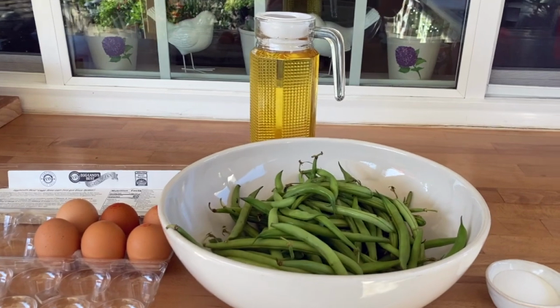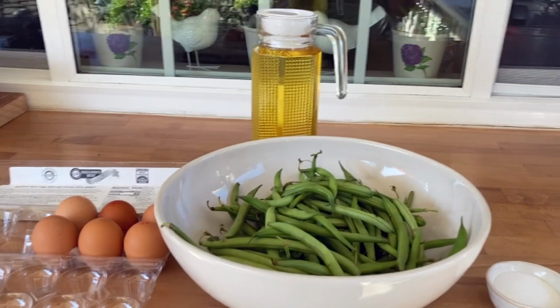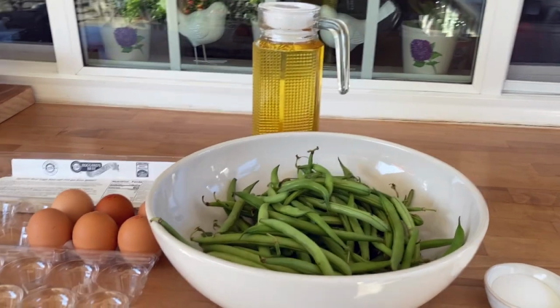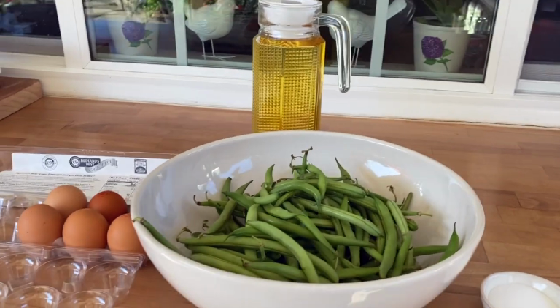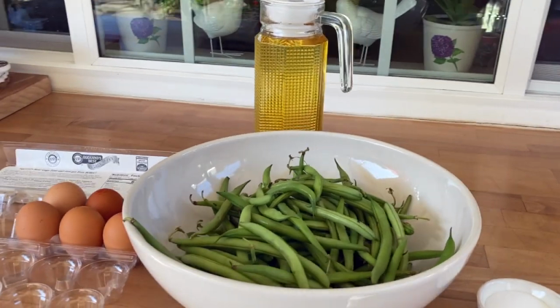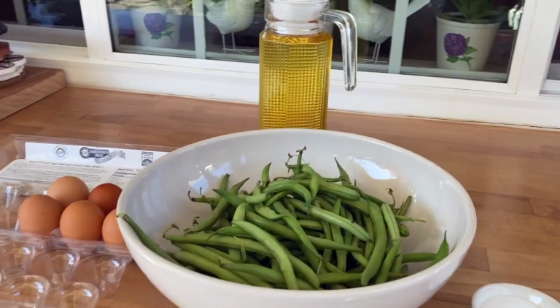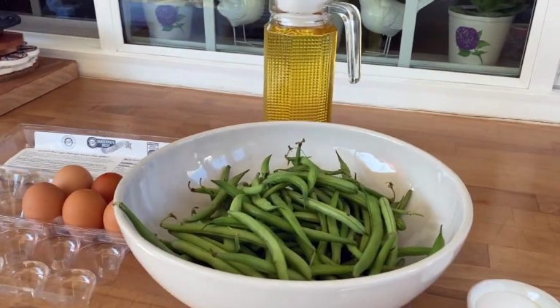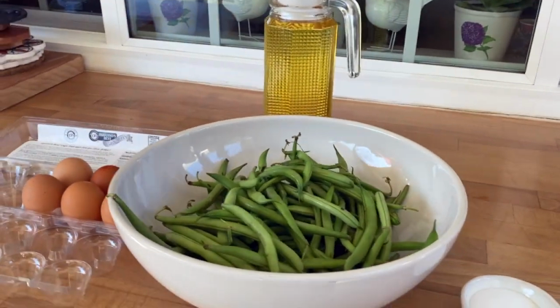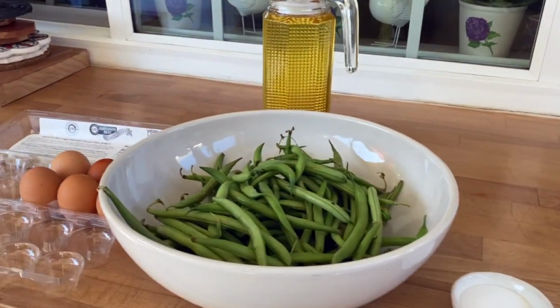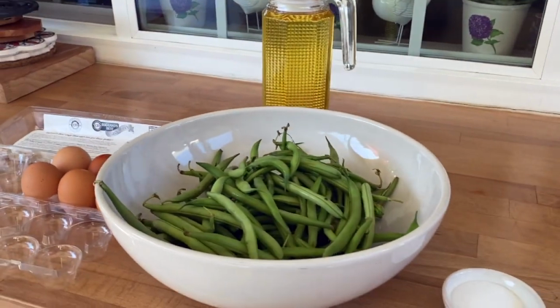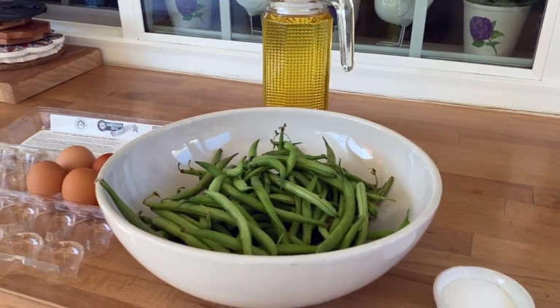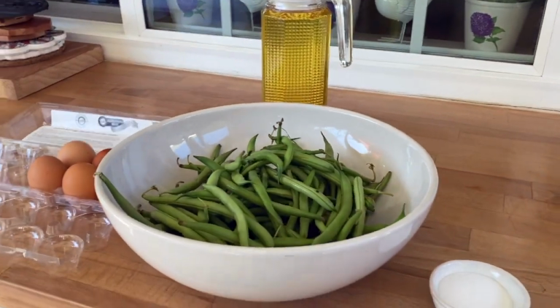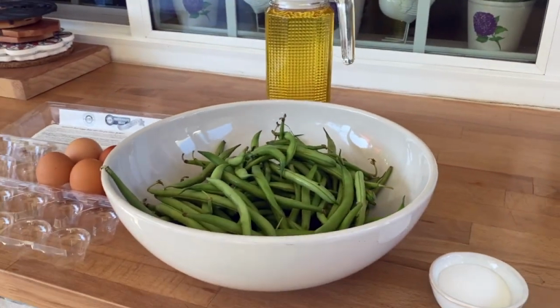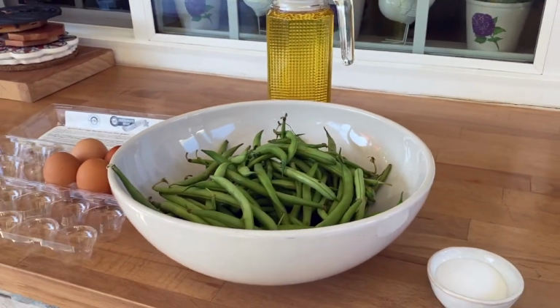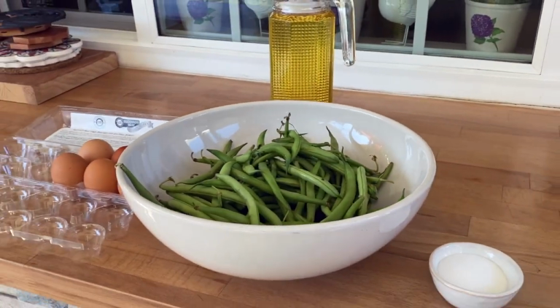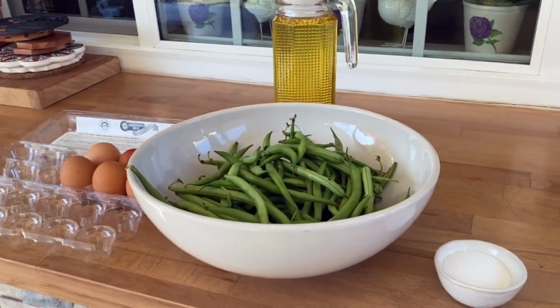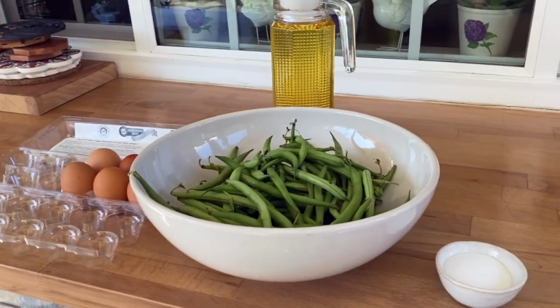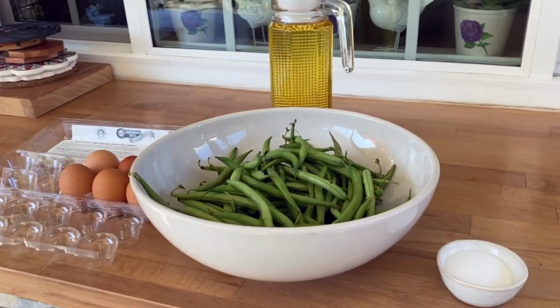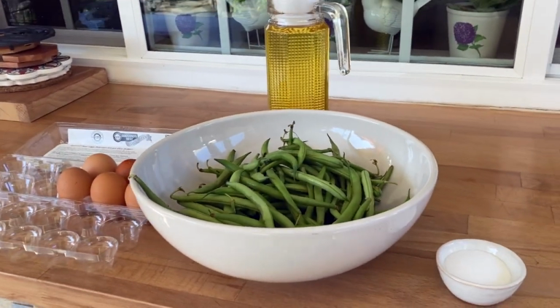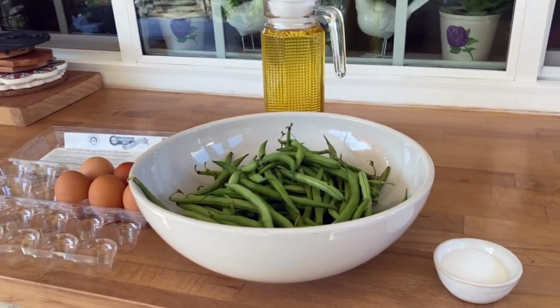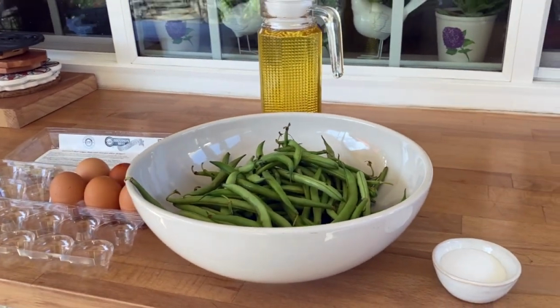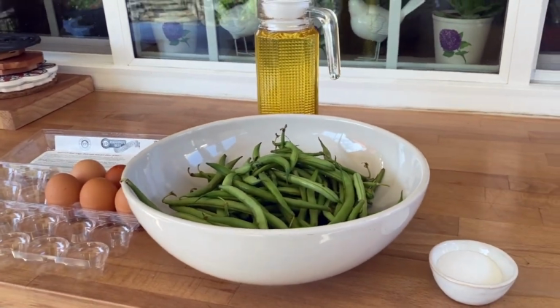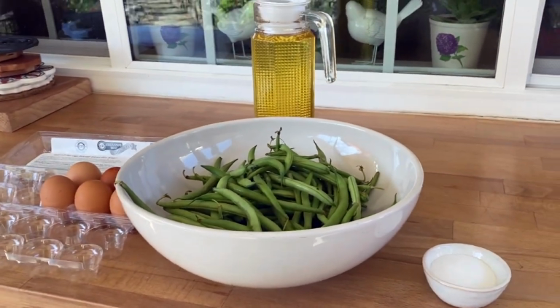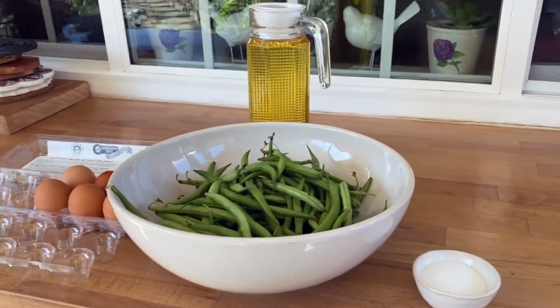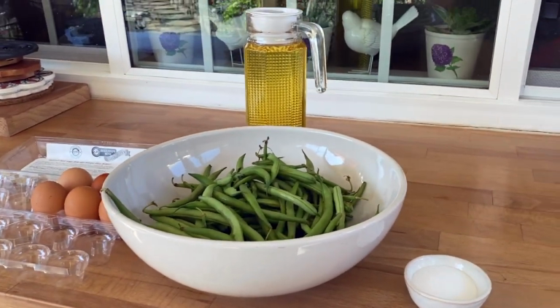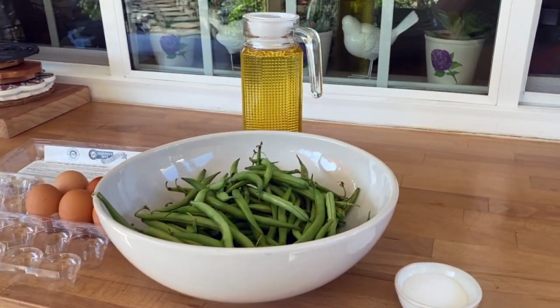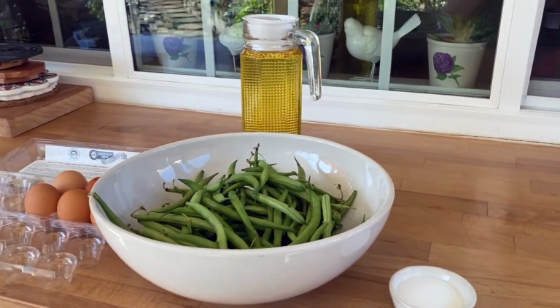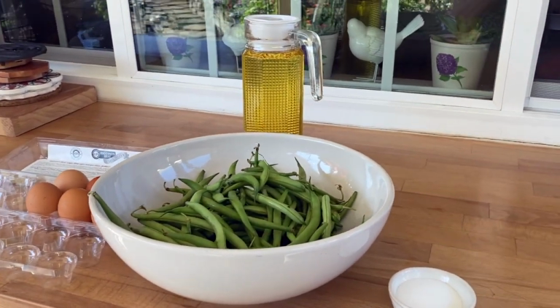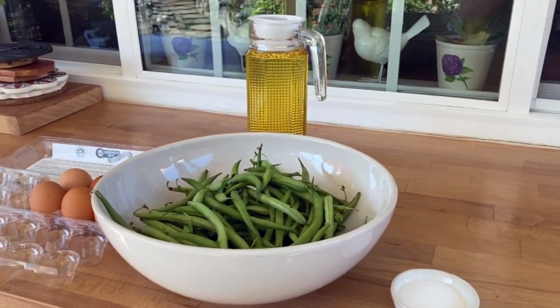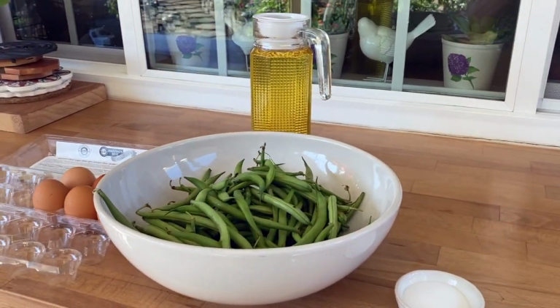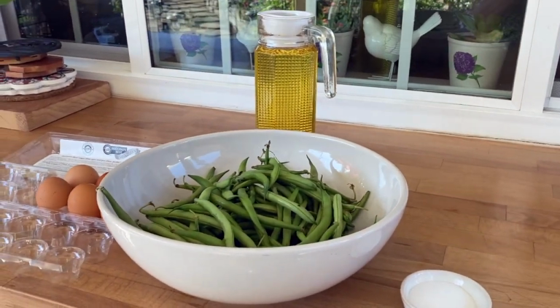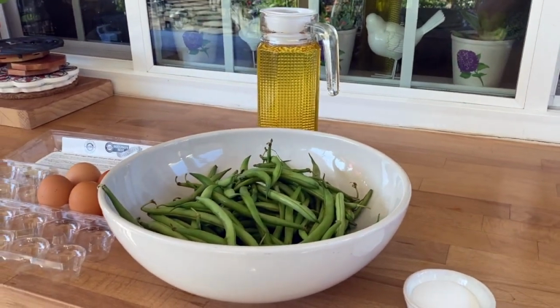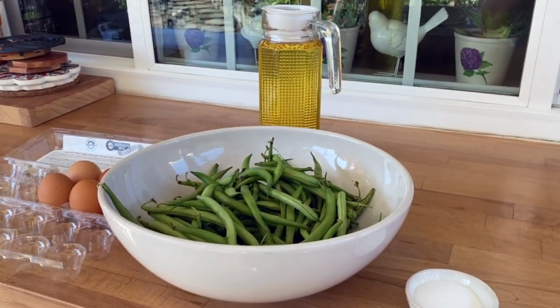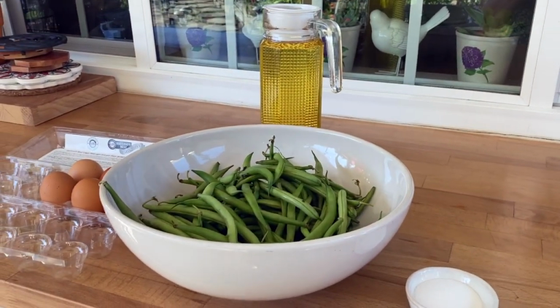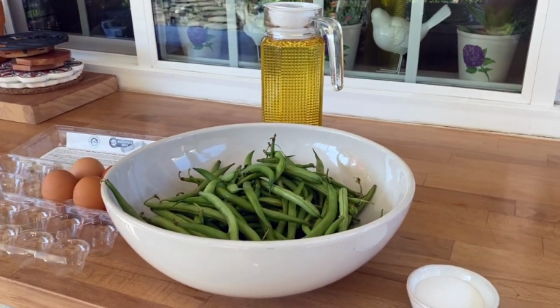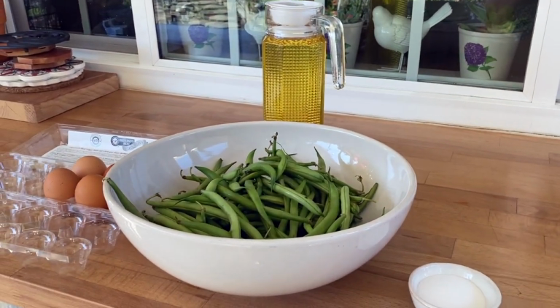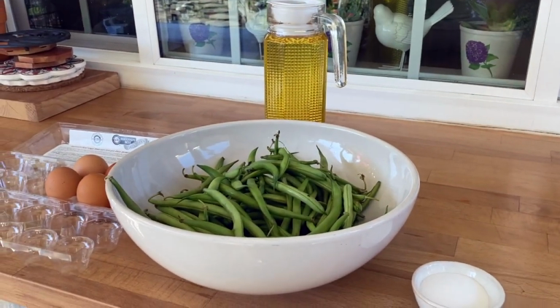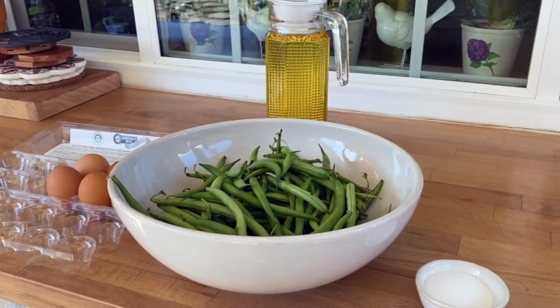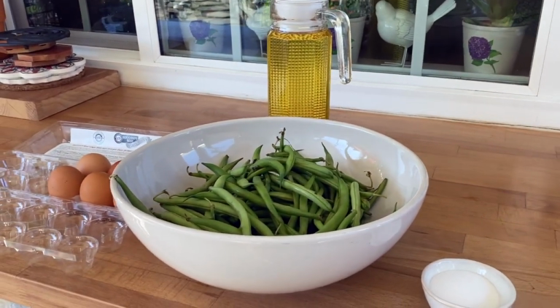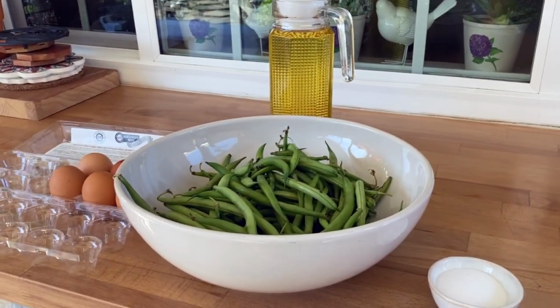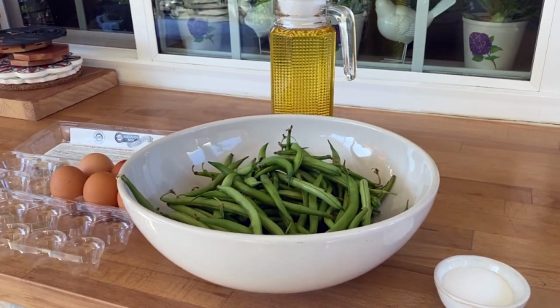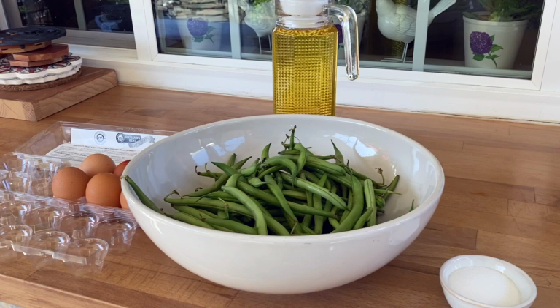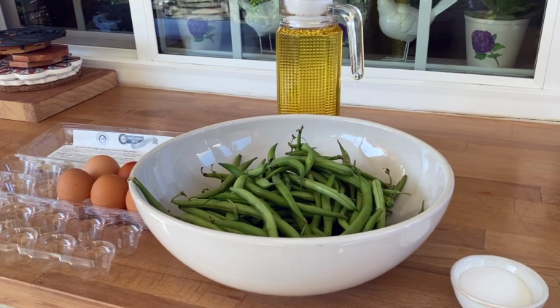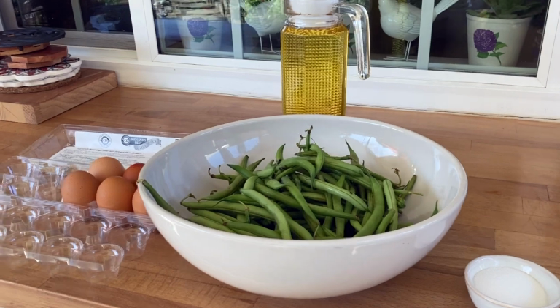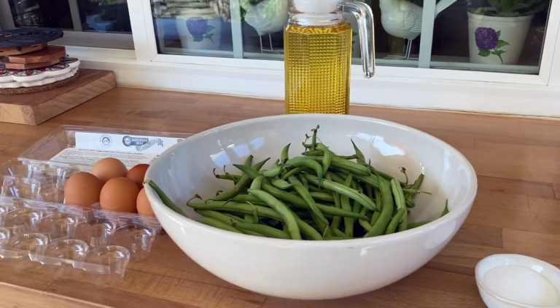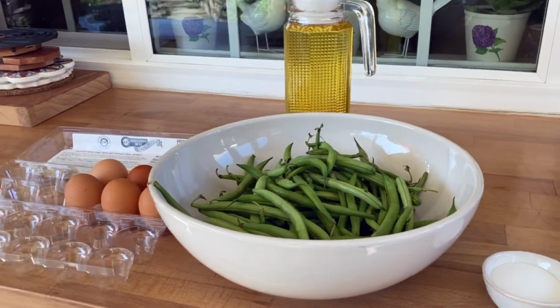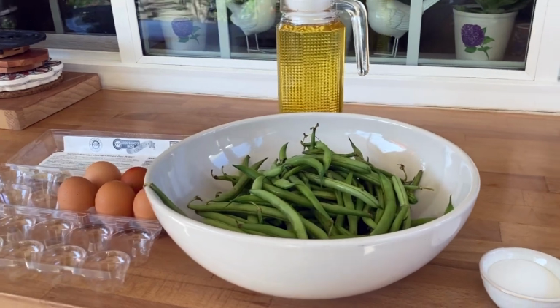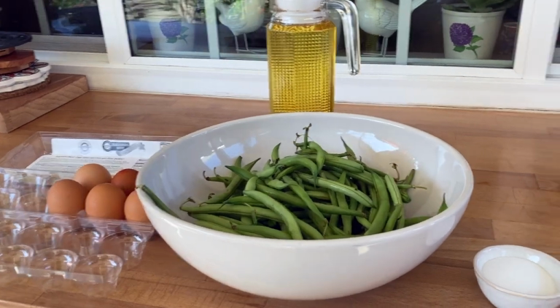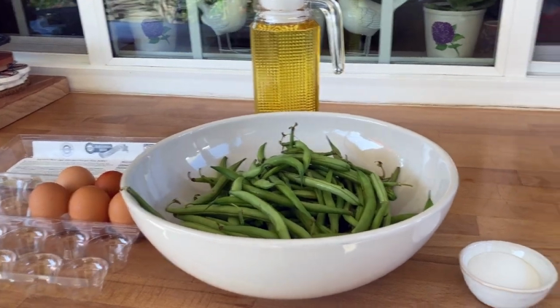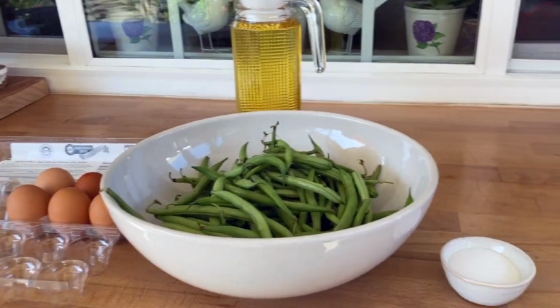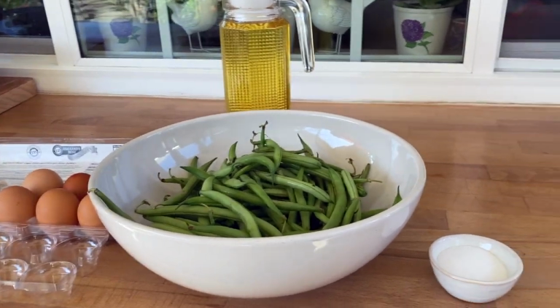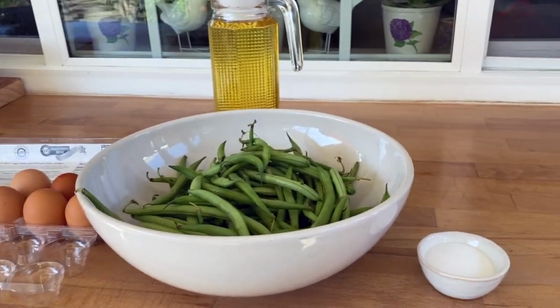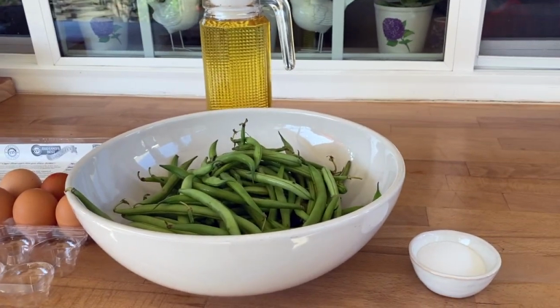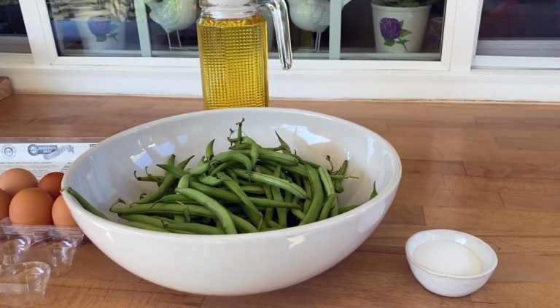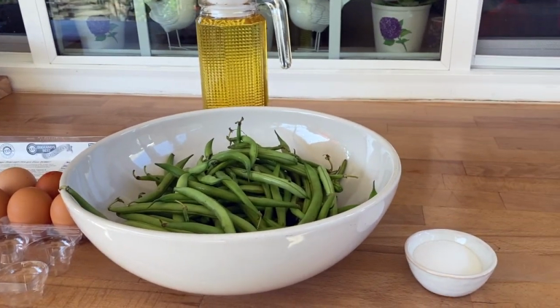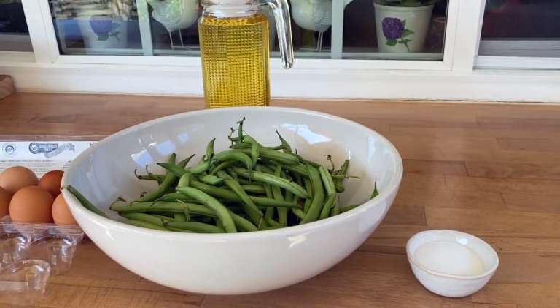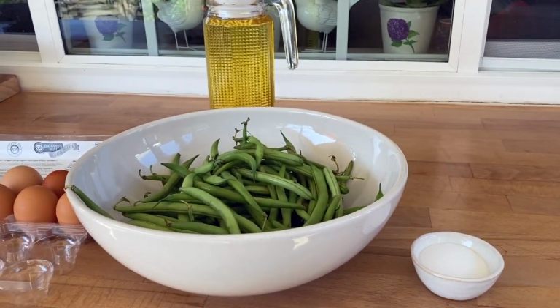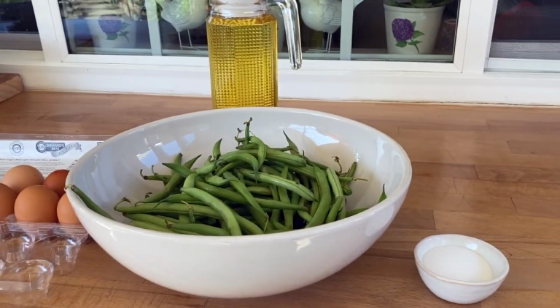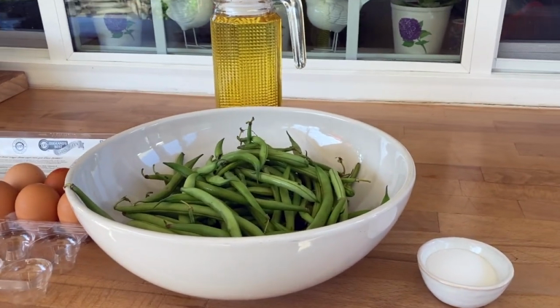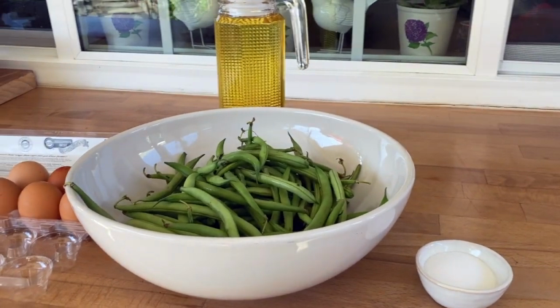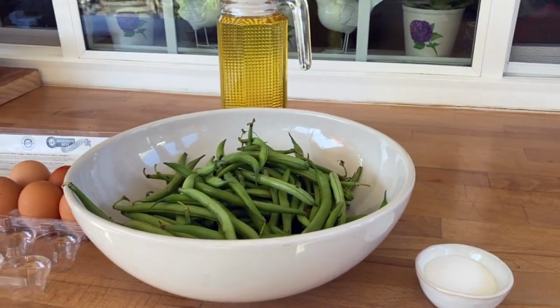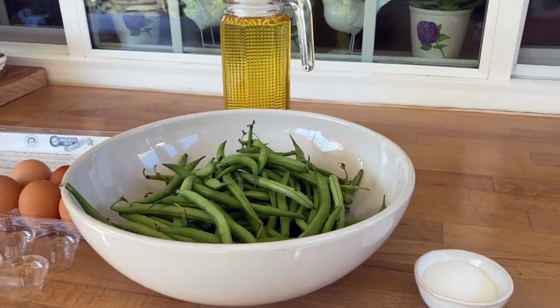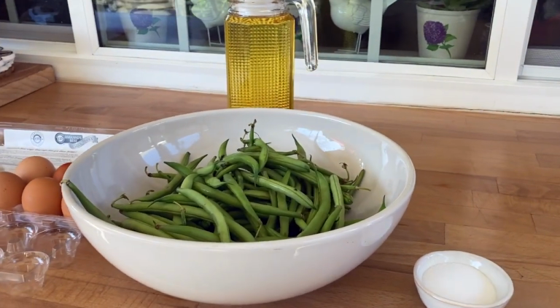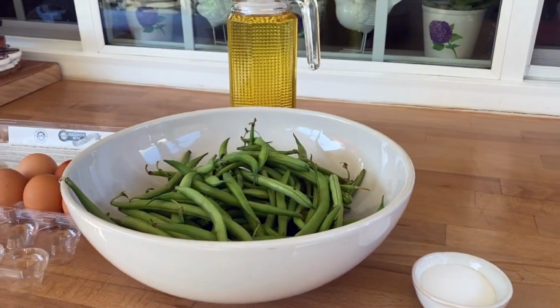So here we have our four ingredients: corn oil, the green beans, the eggs, and some salt. That's all we need.